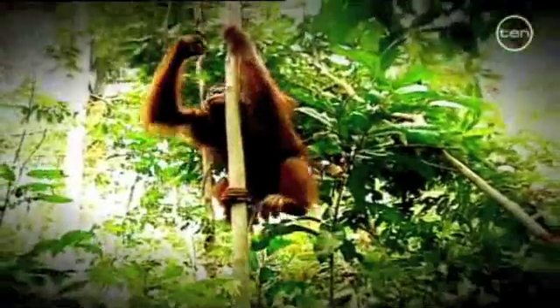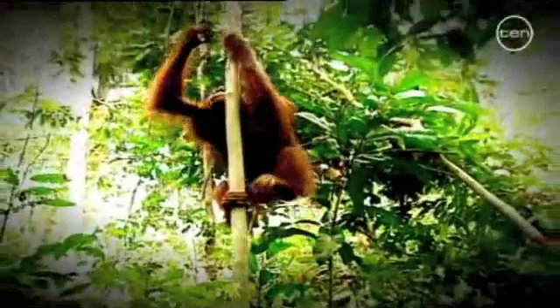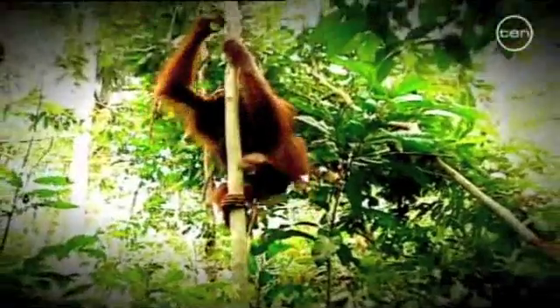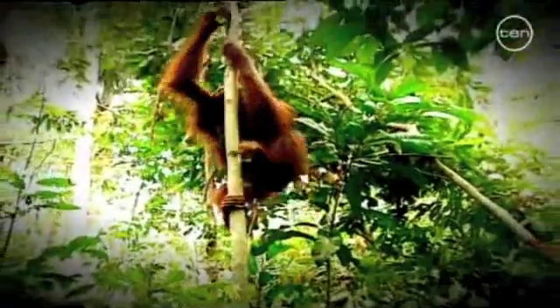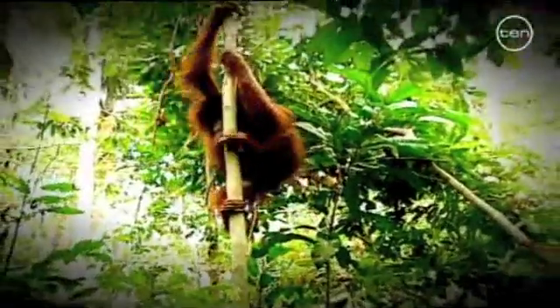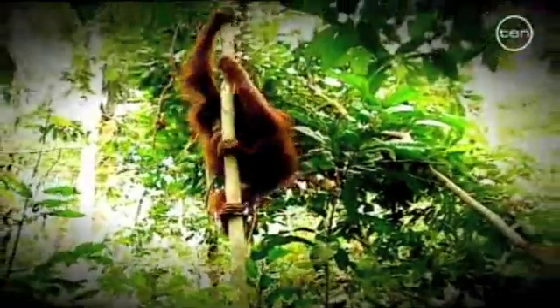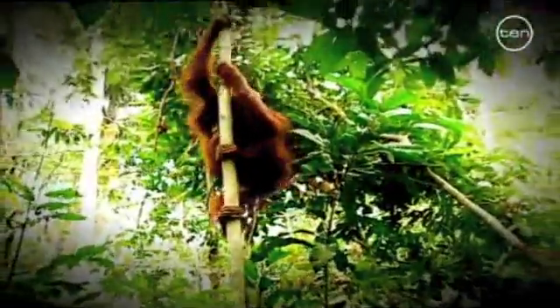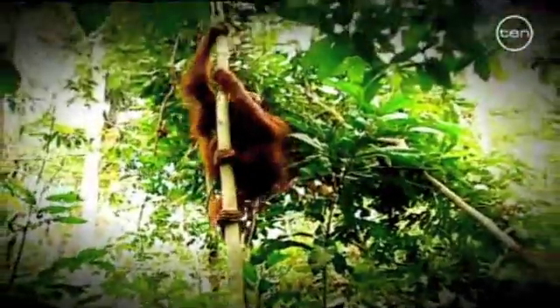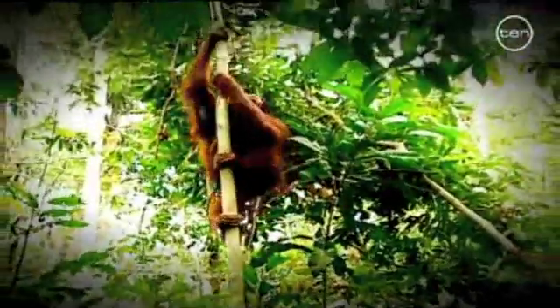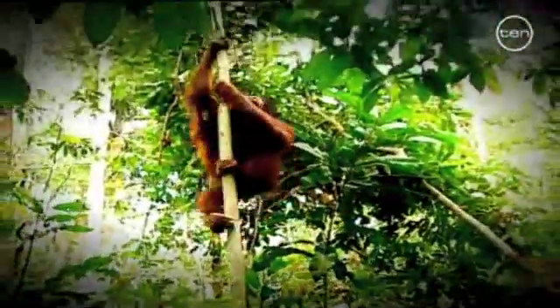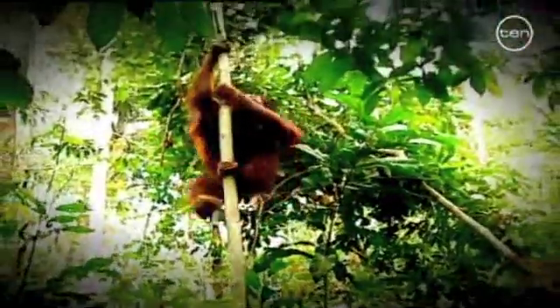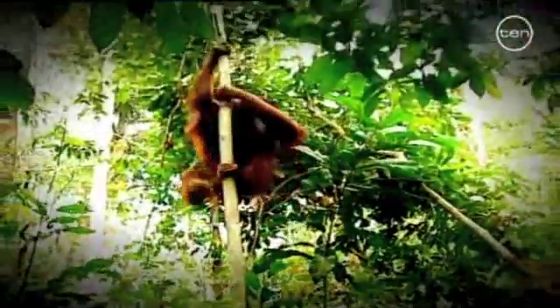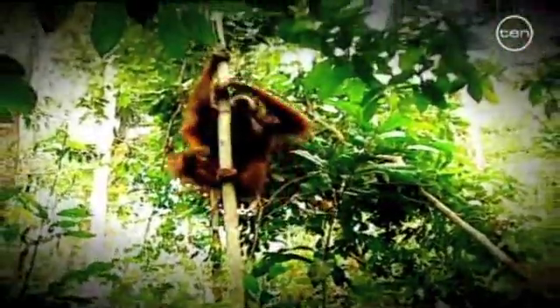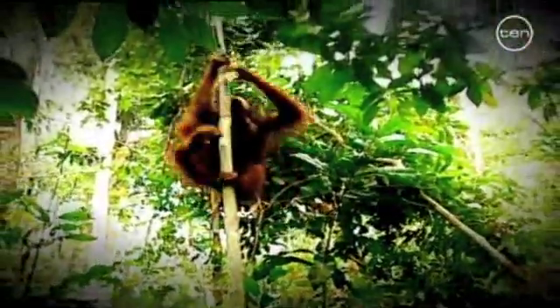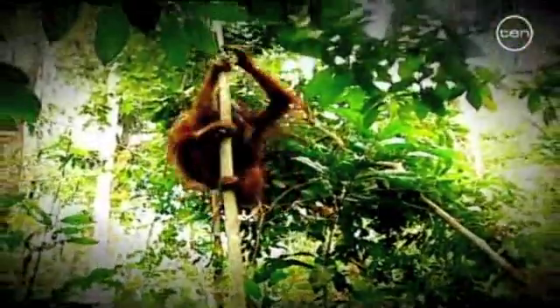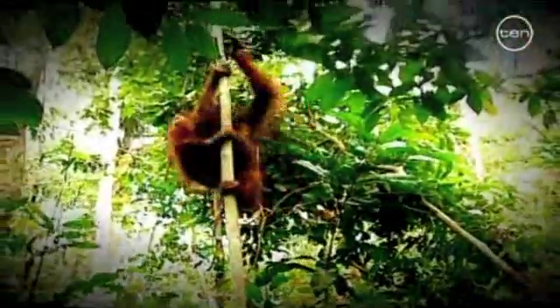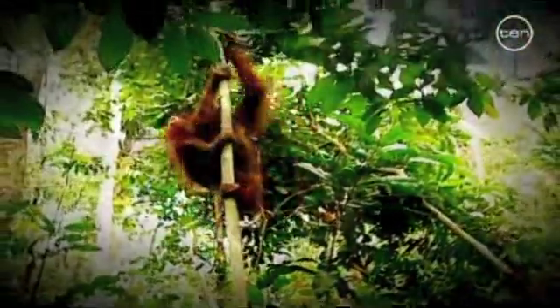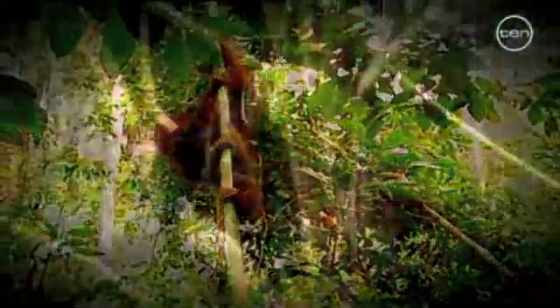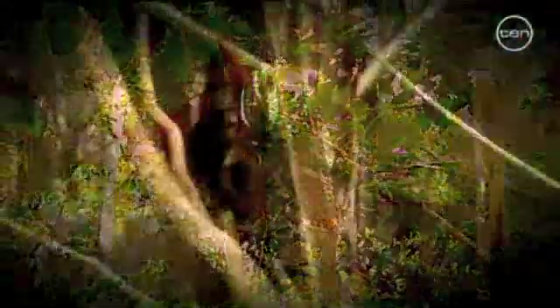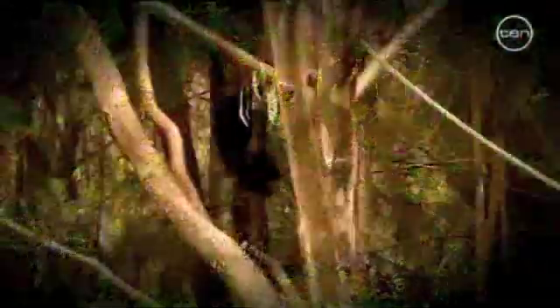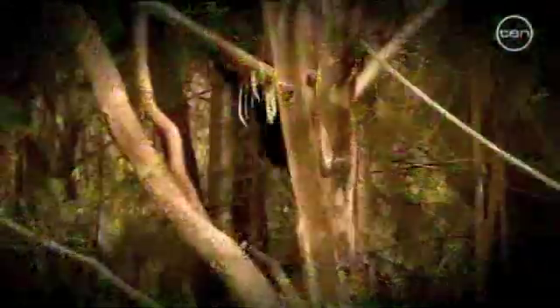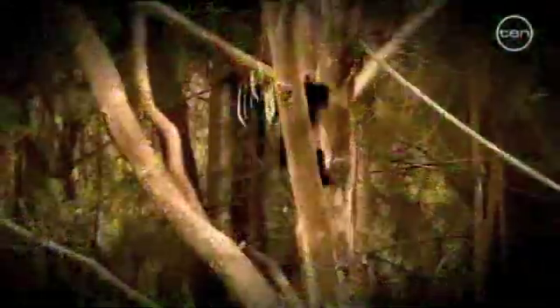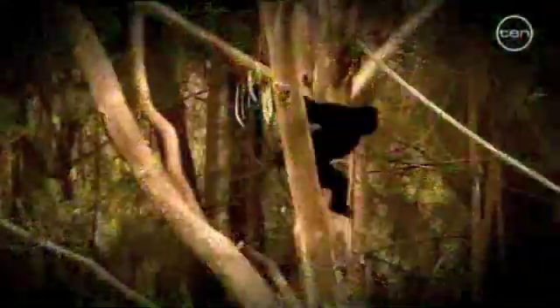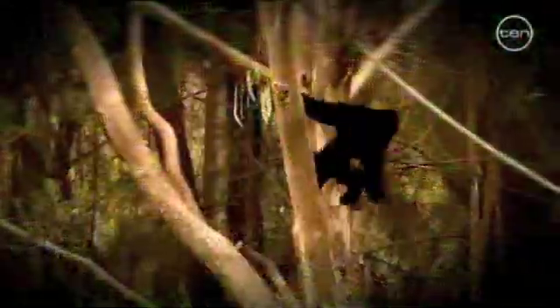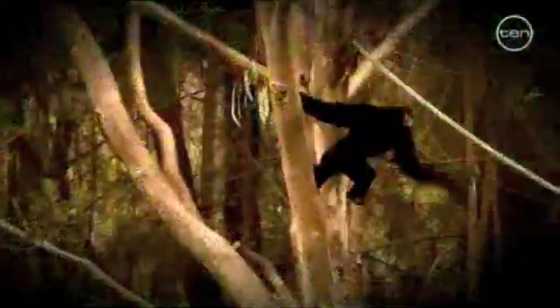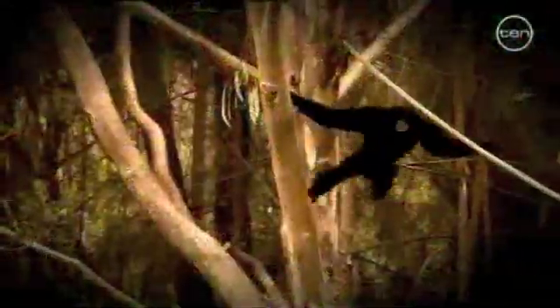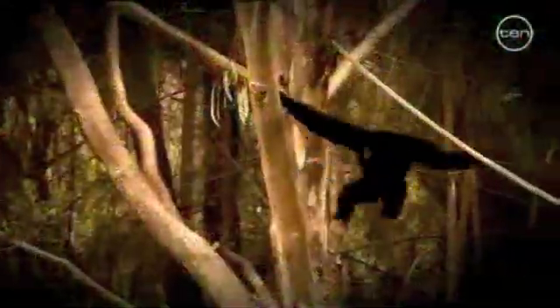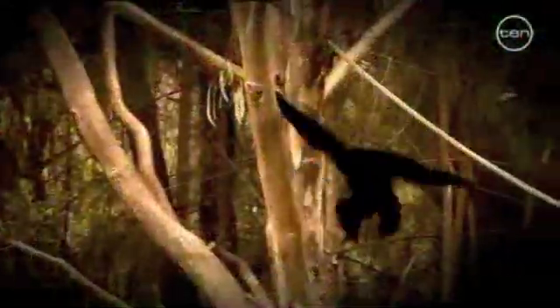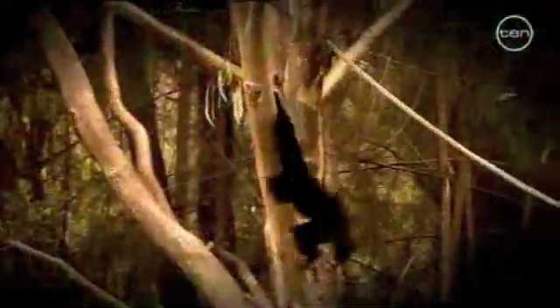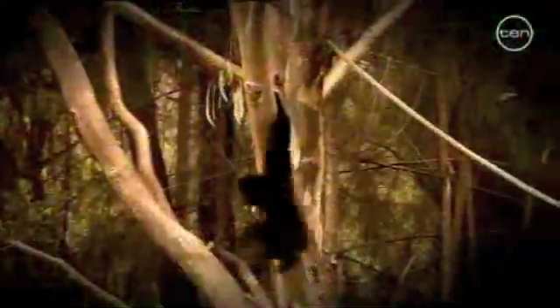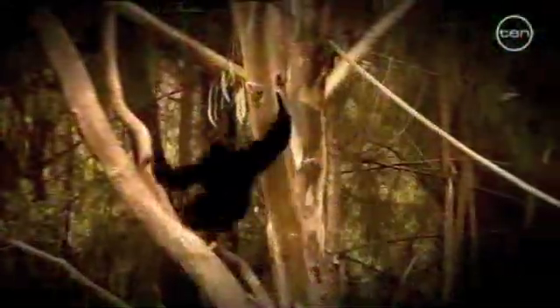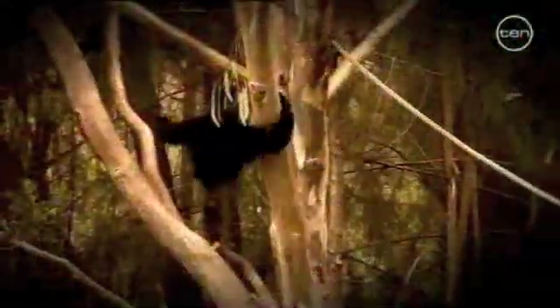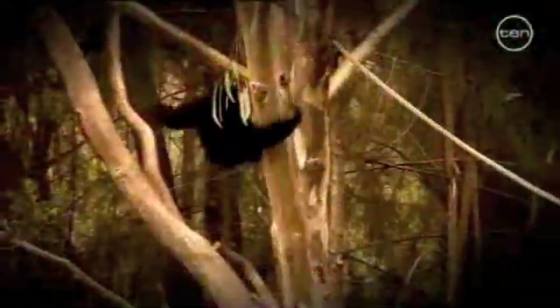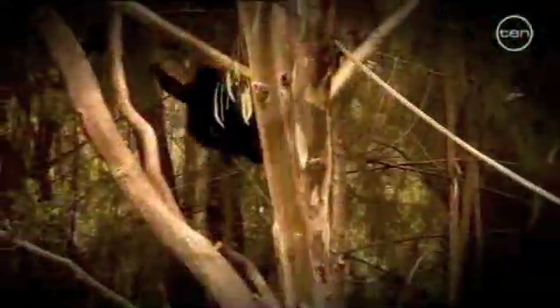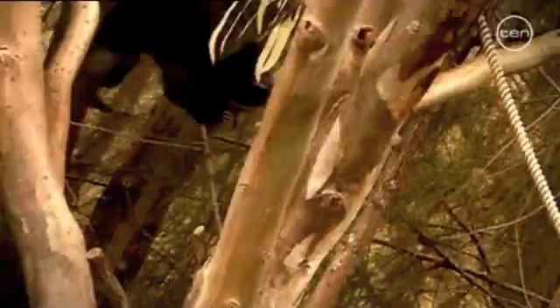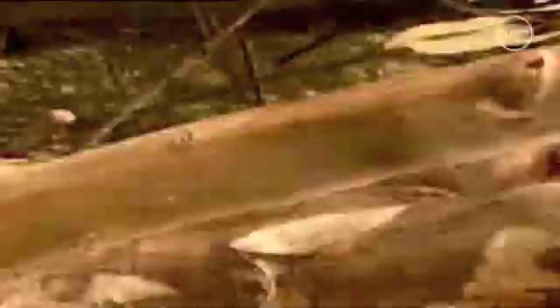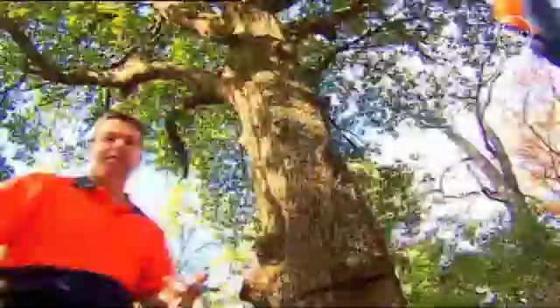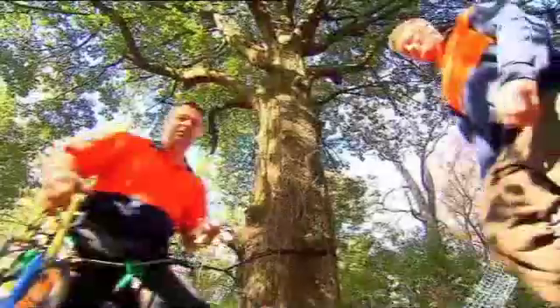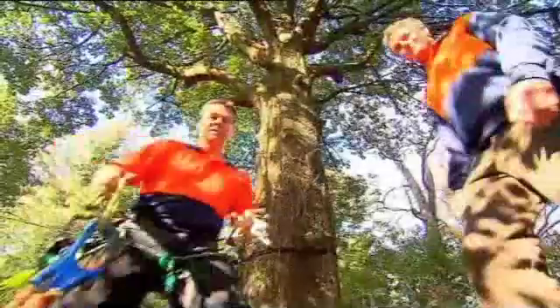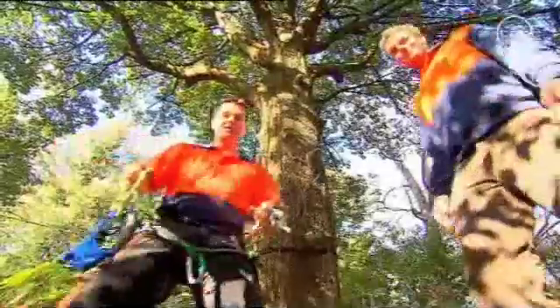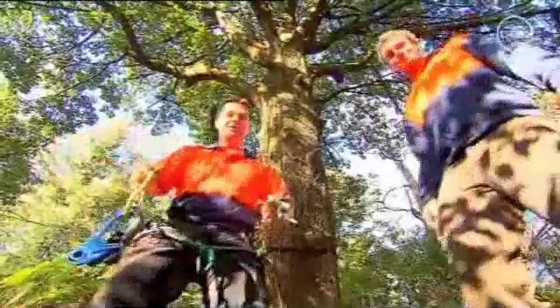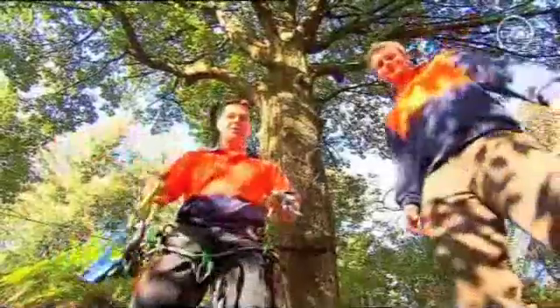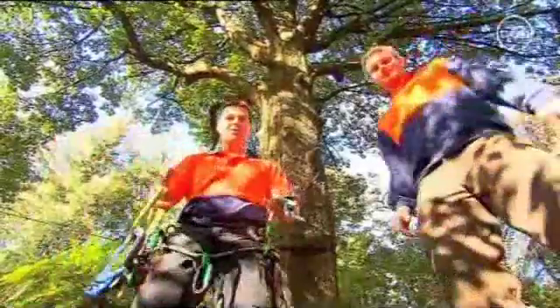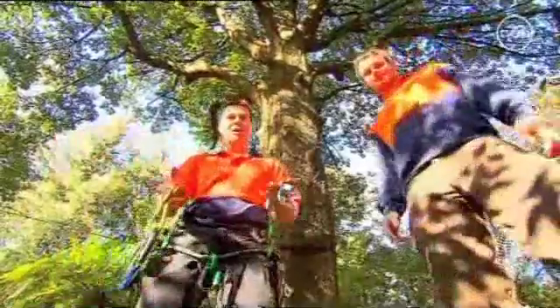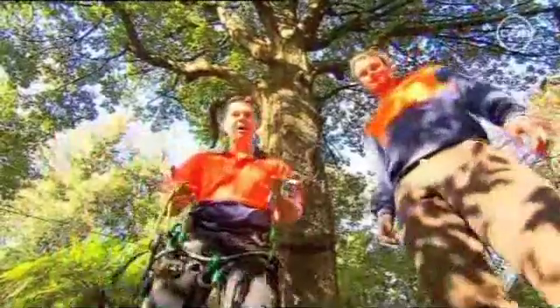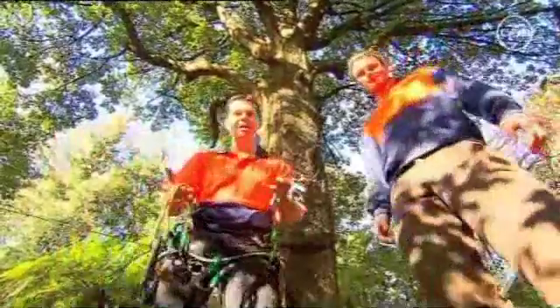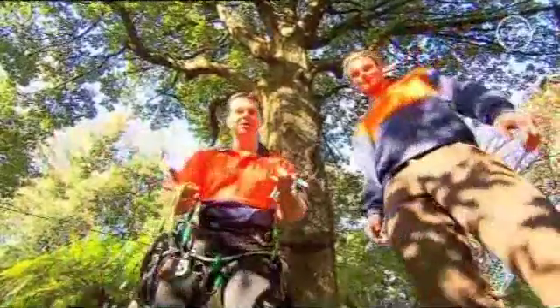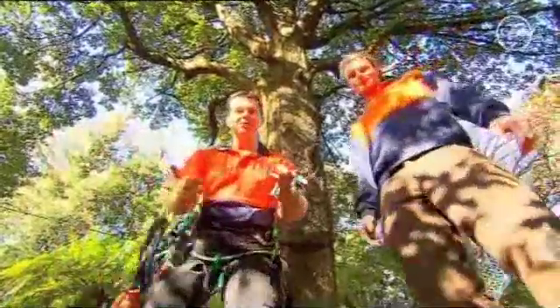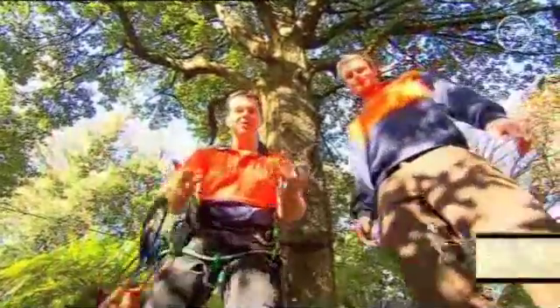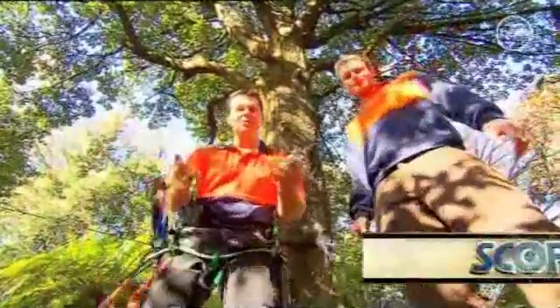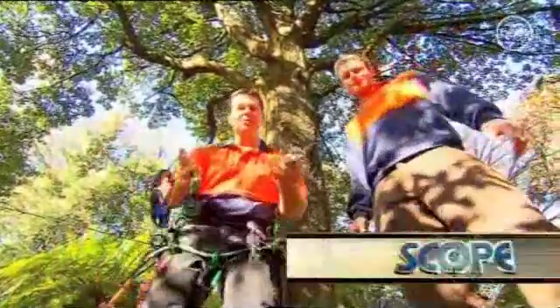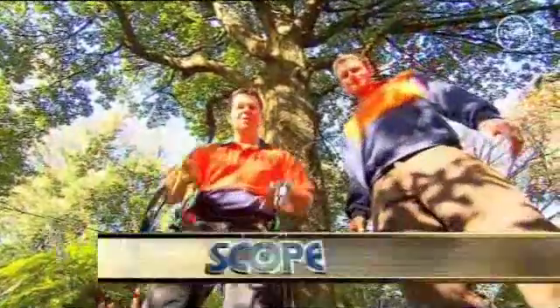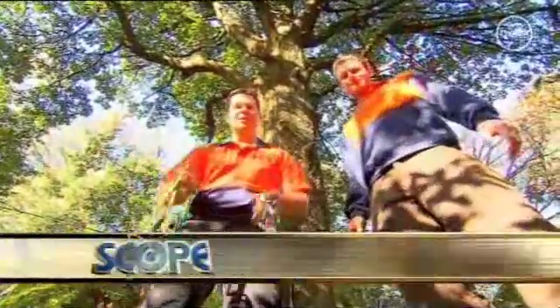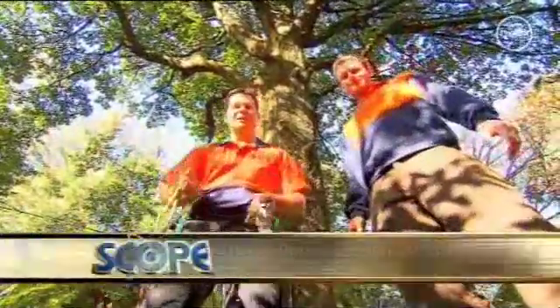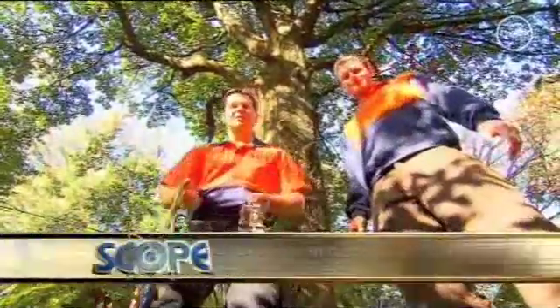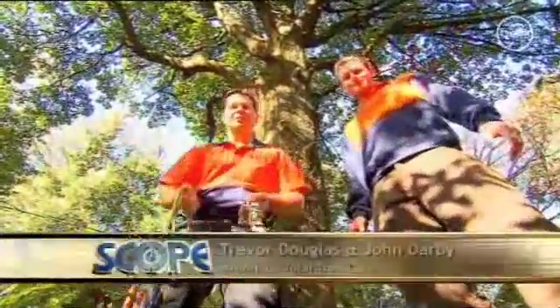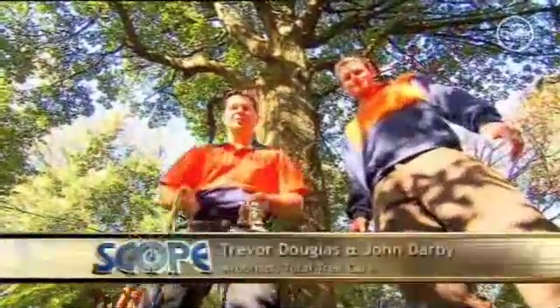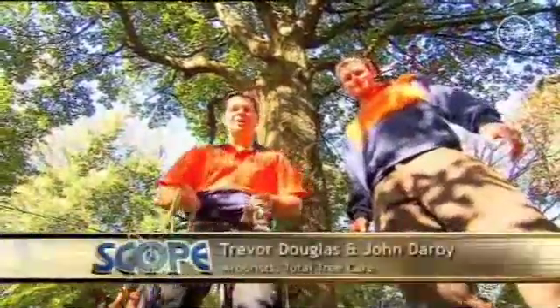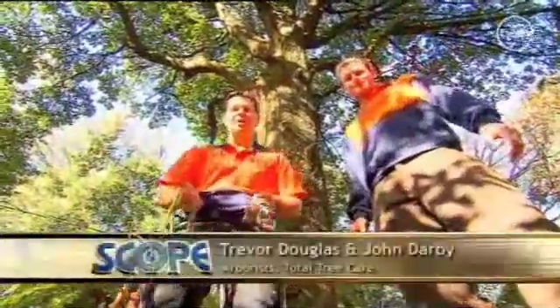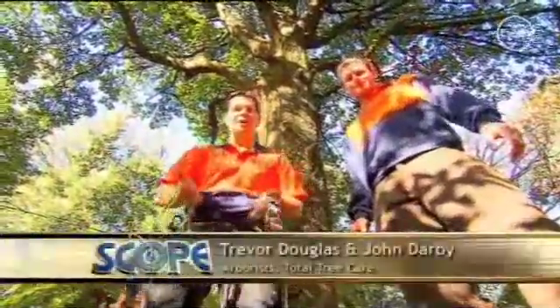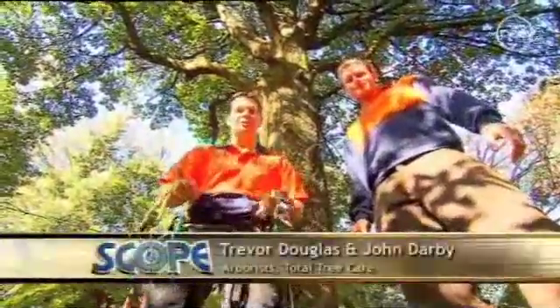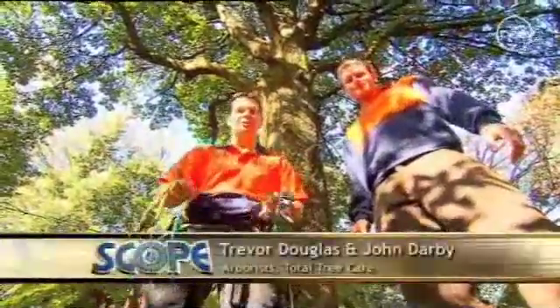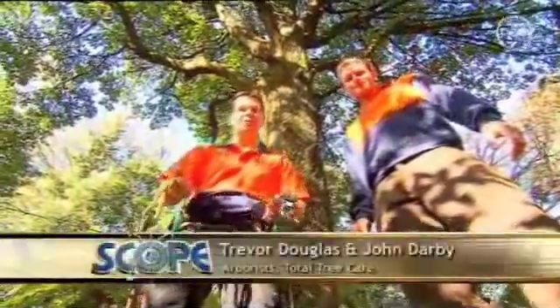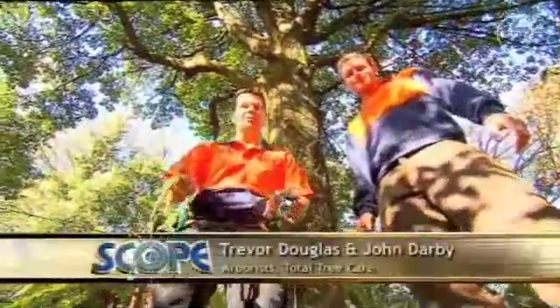Tails, claws and extra long arms — they can help make tree climbing a breeze. And so can harnesses, ropes and ascenders, if you know how to use them.